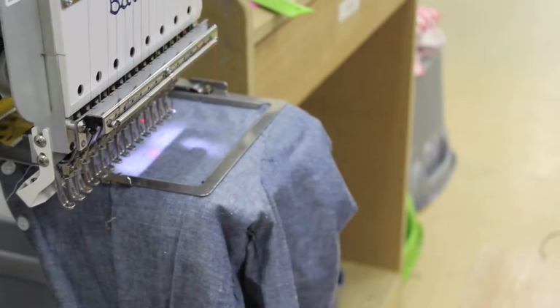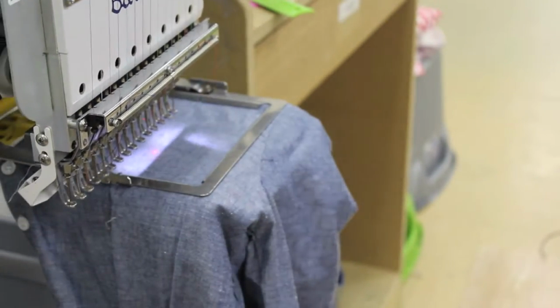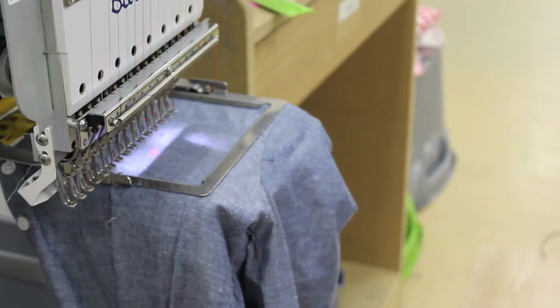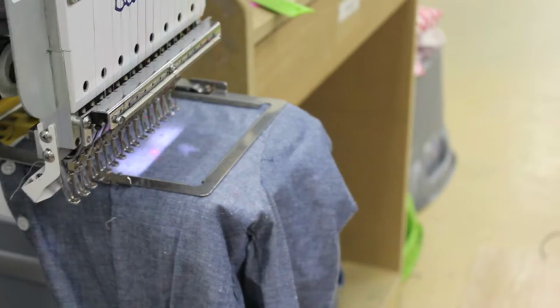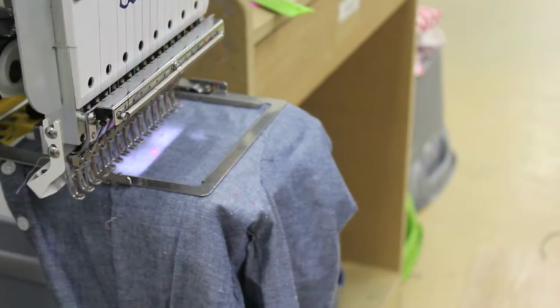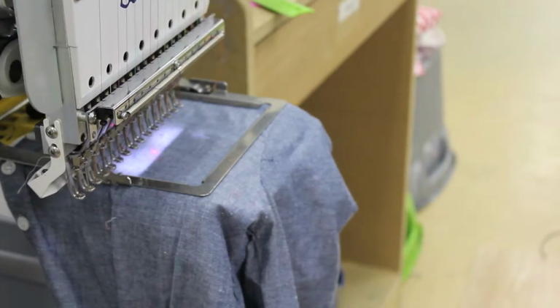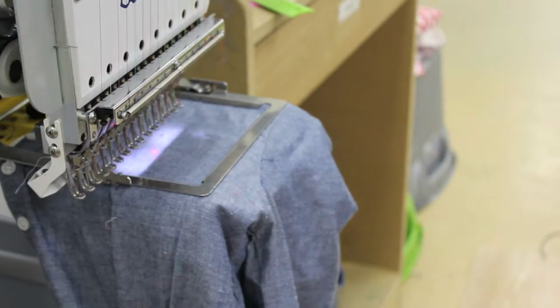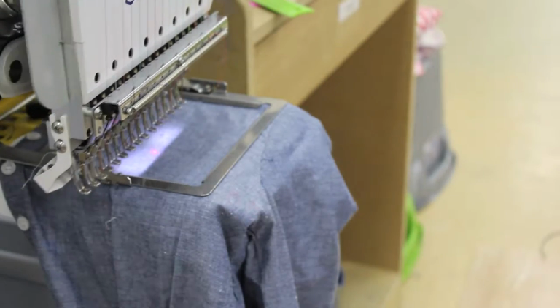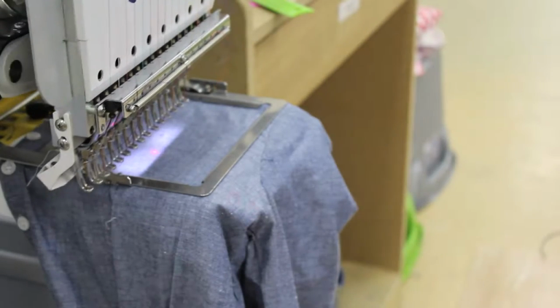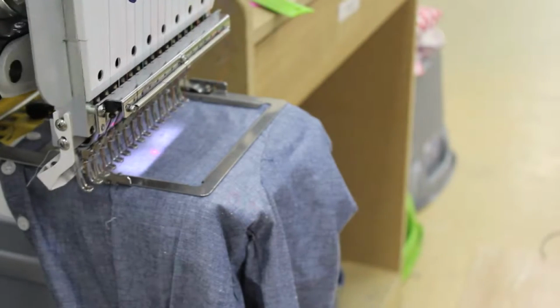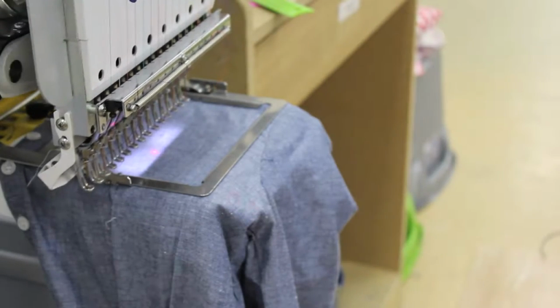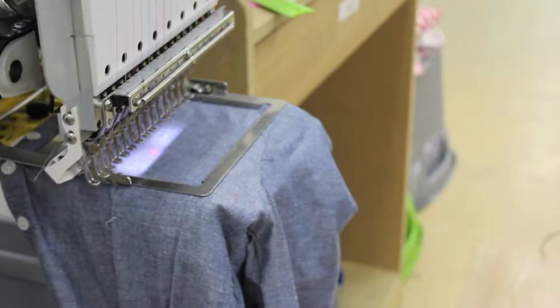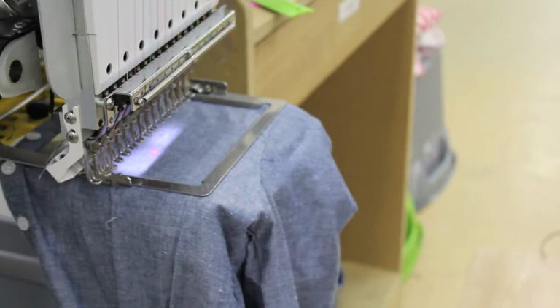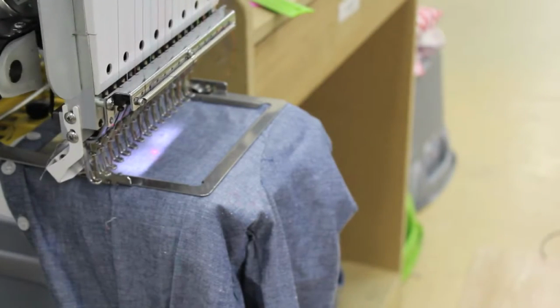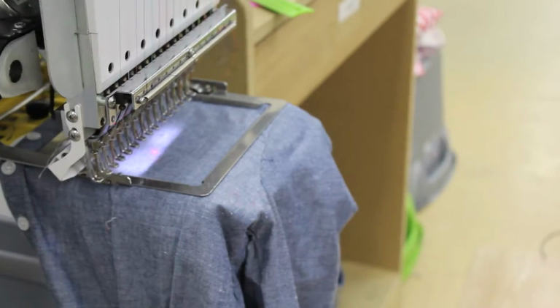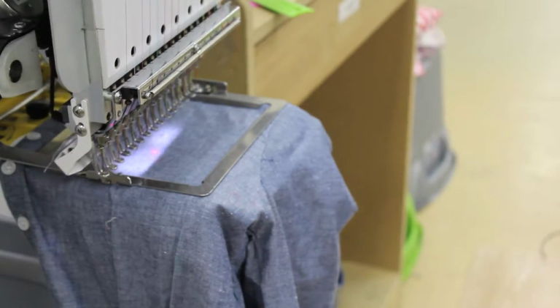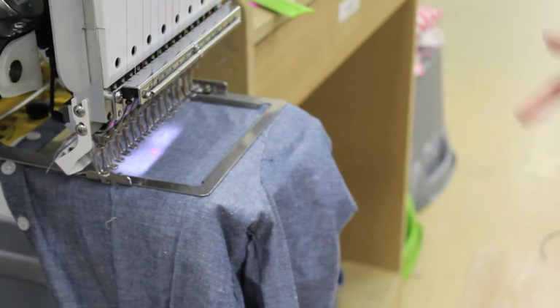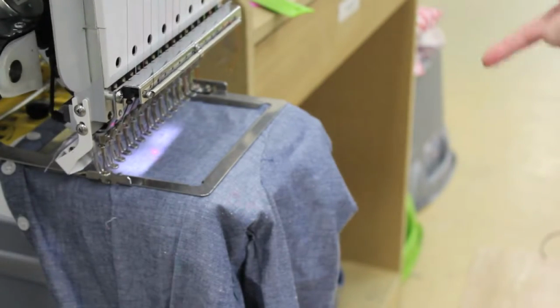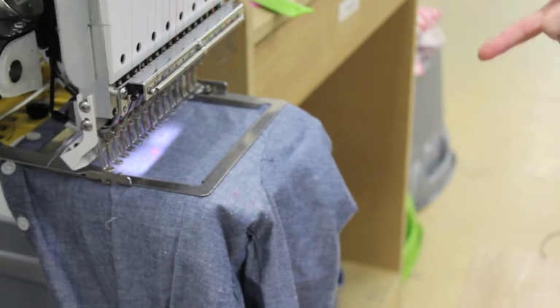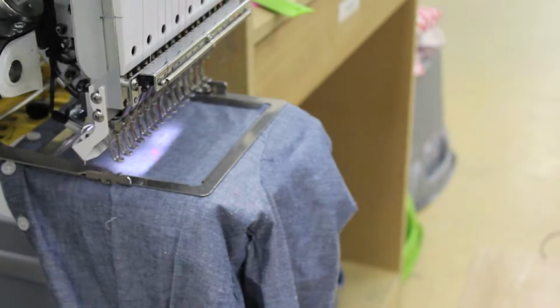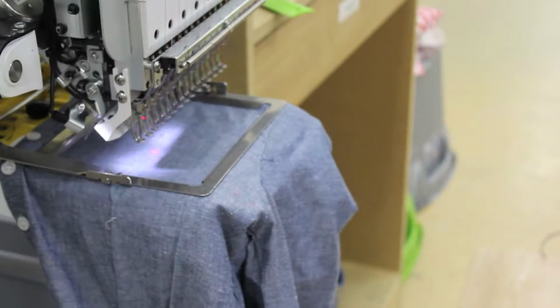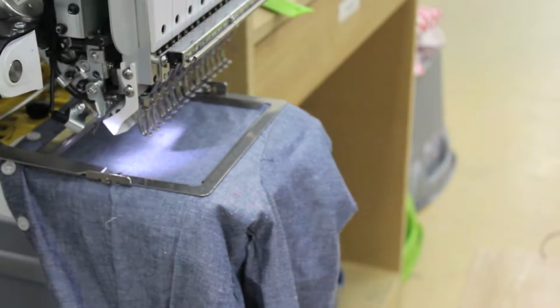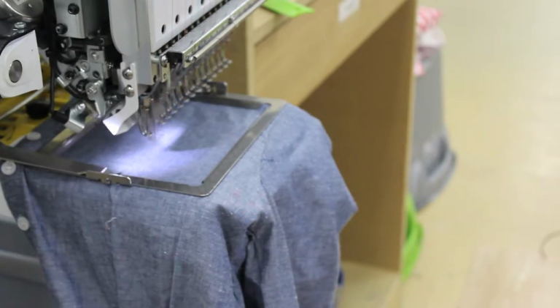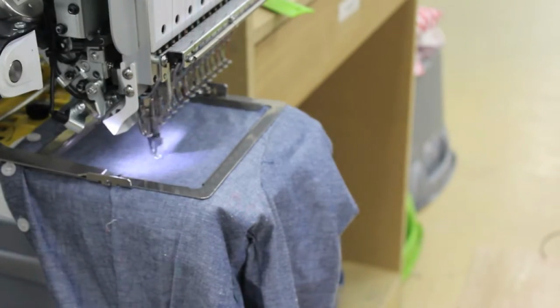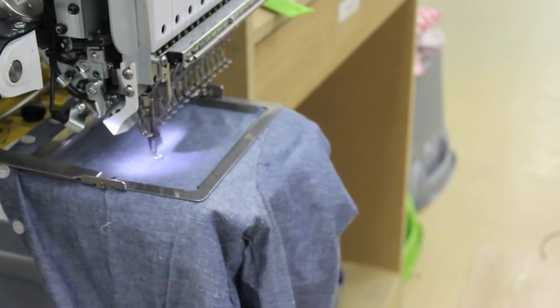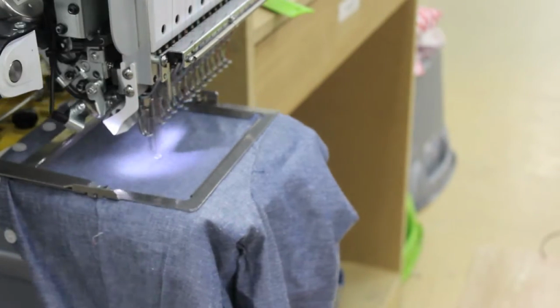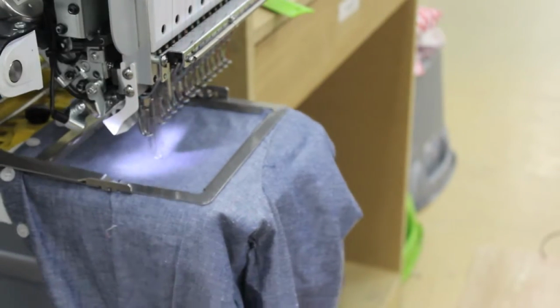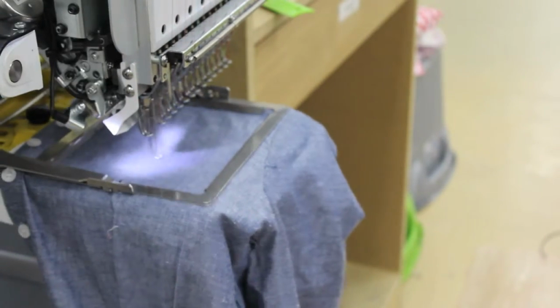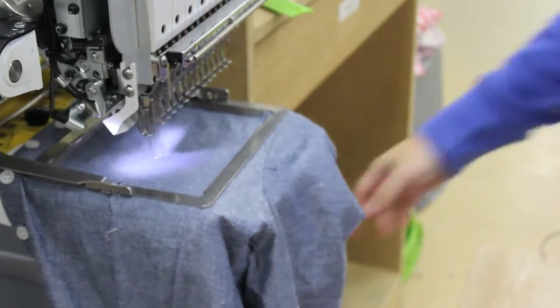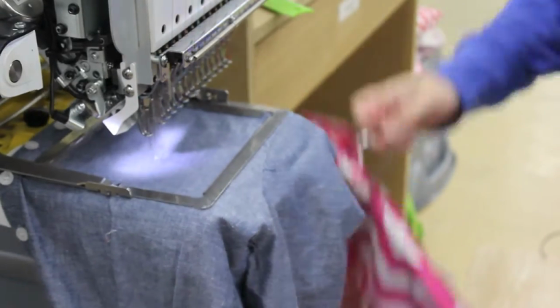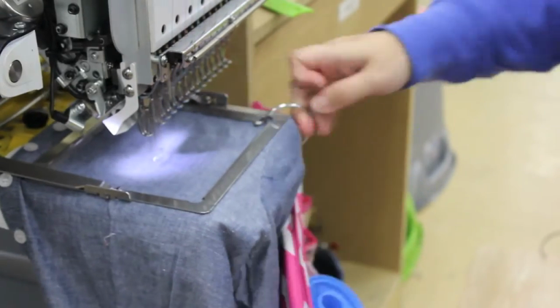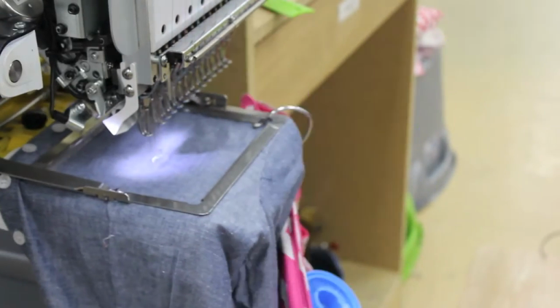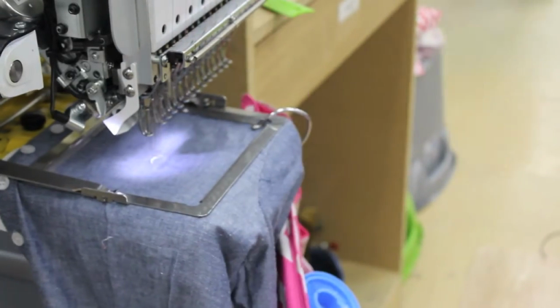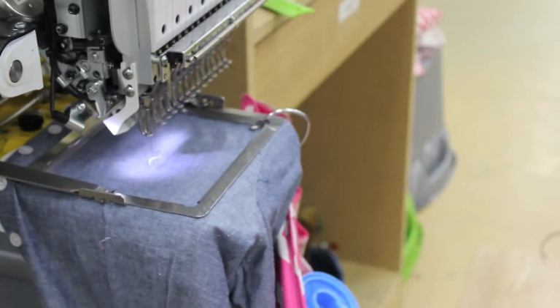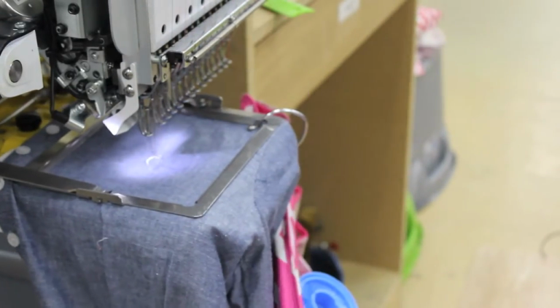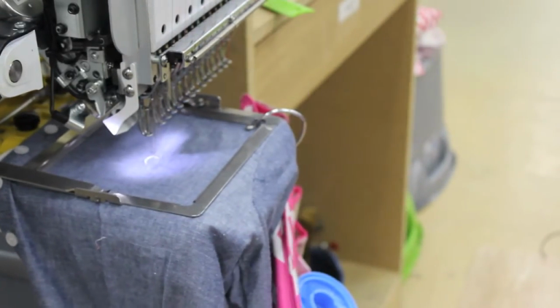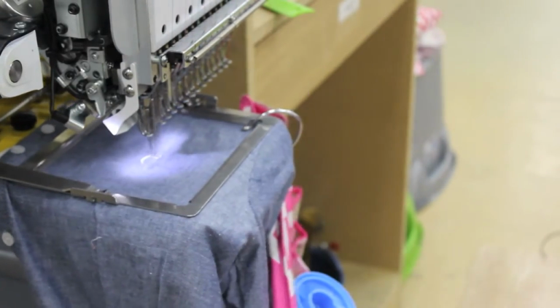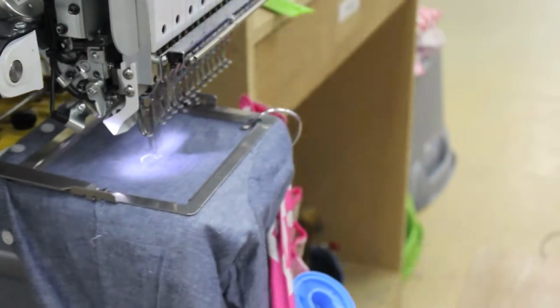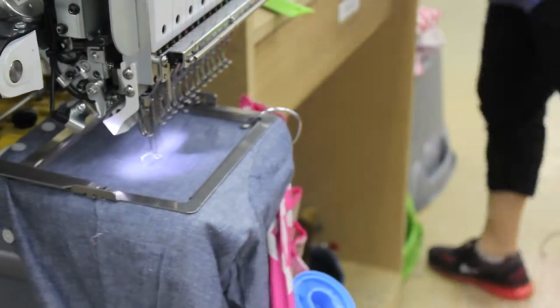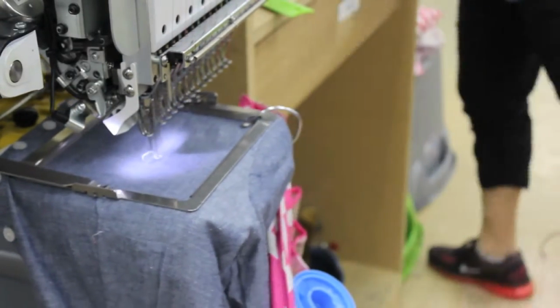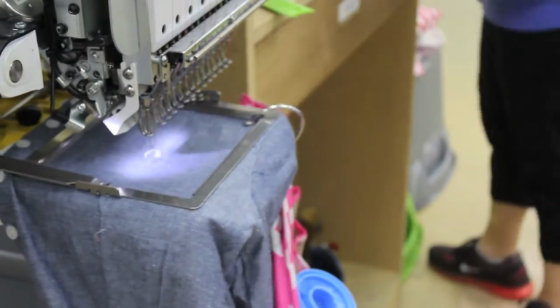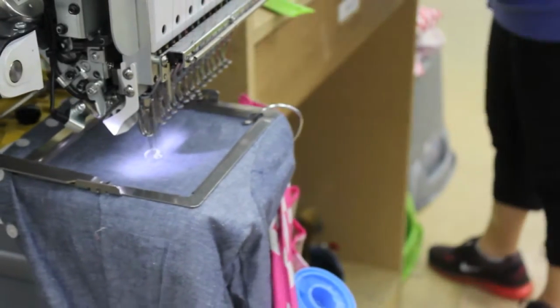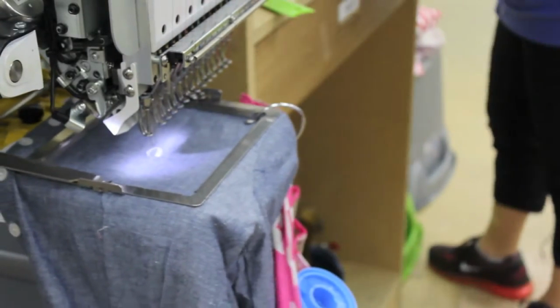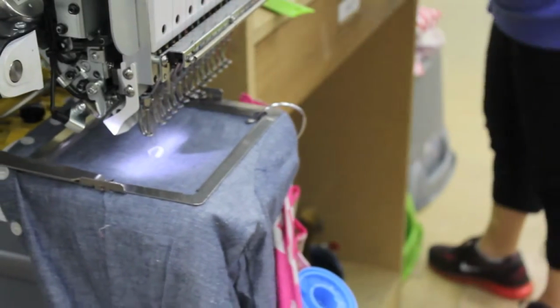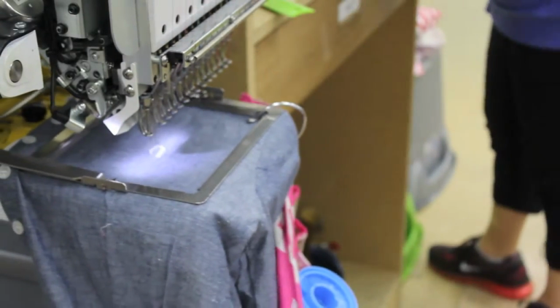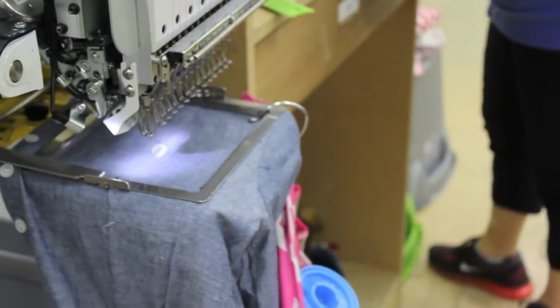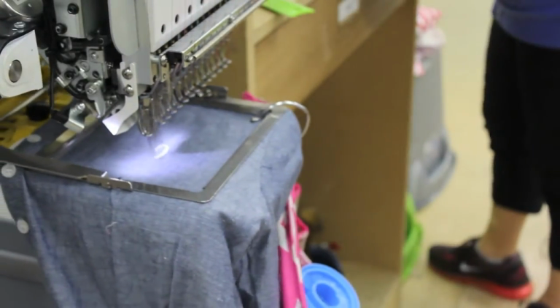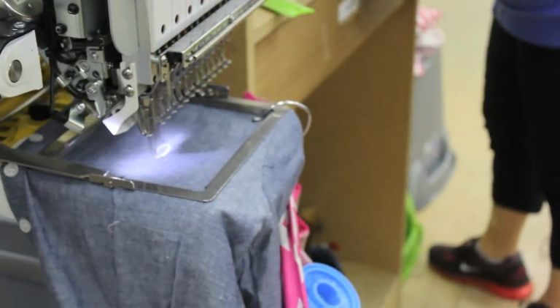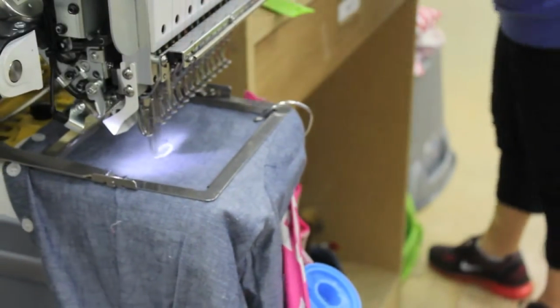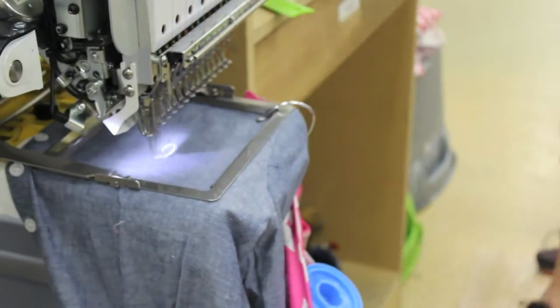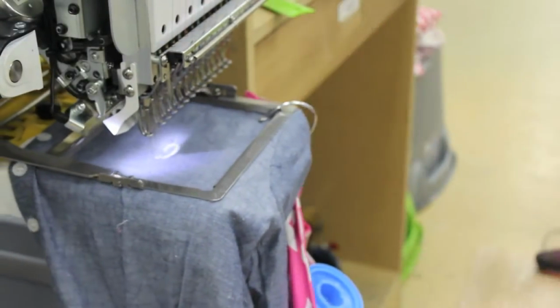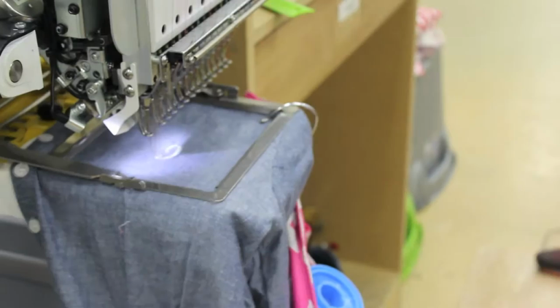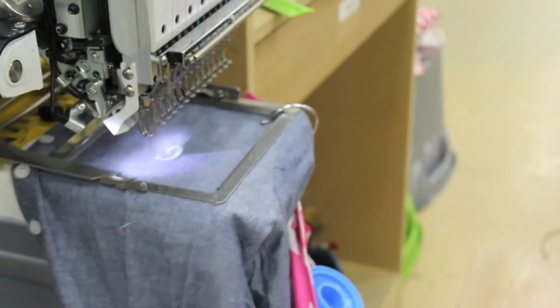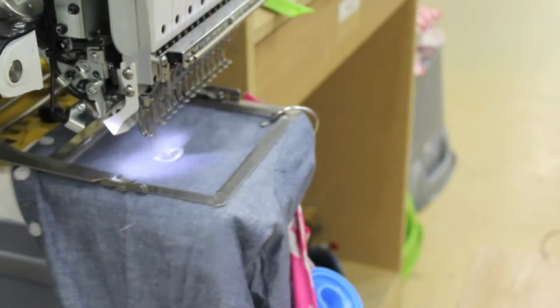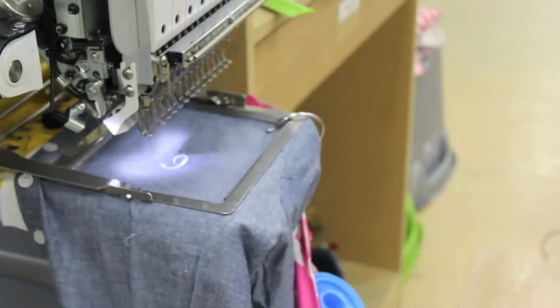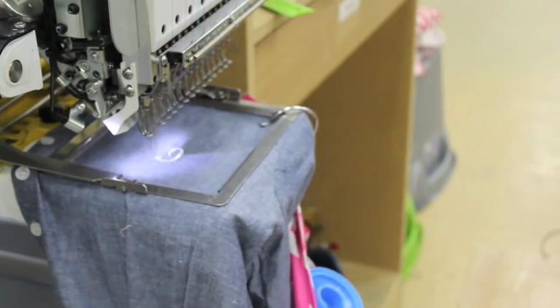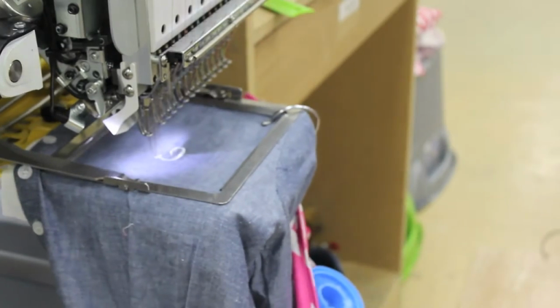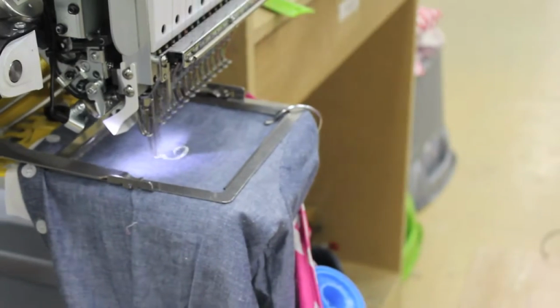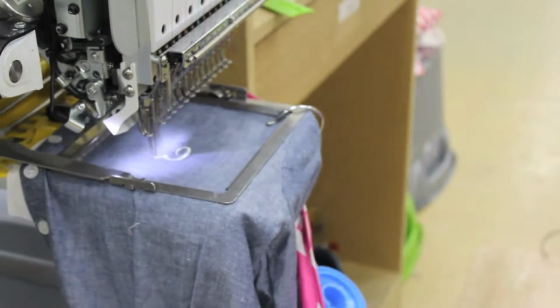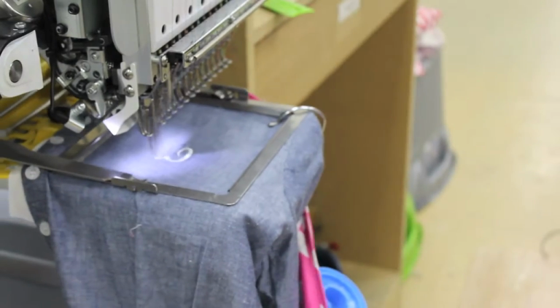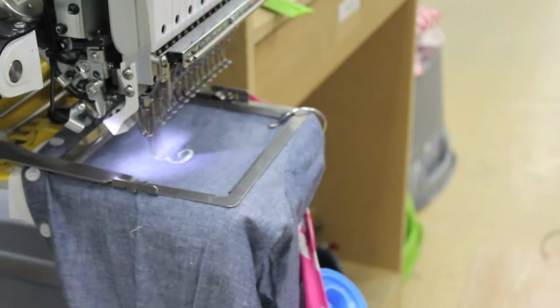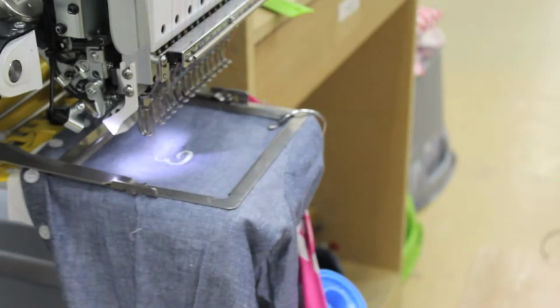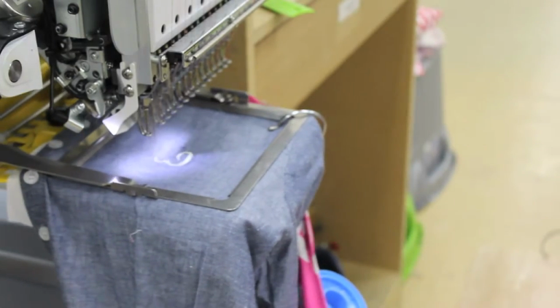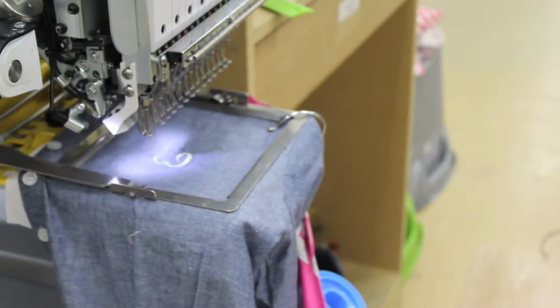Now you can begin sewing. All of the items used in this video can be purchased at wholesaleboutique.com.